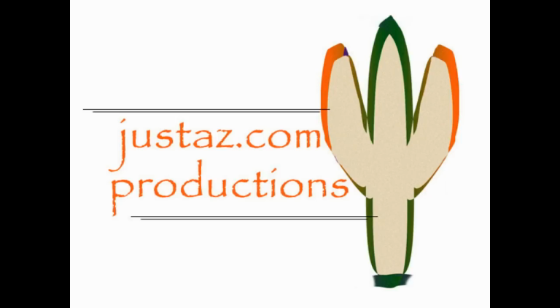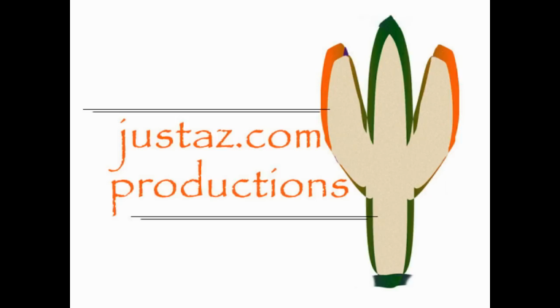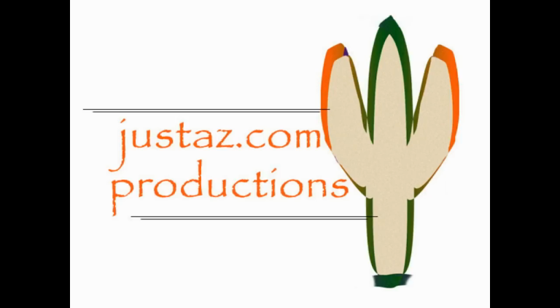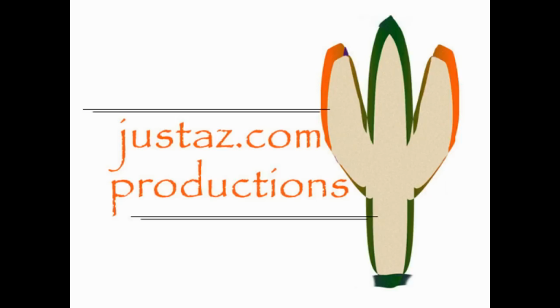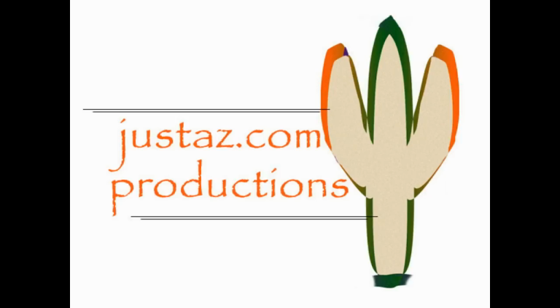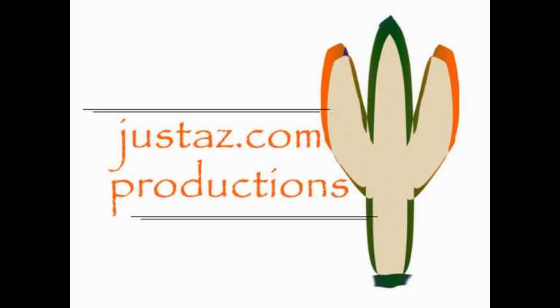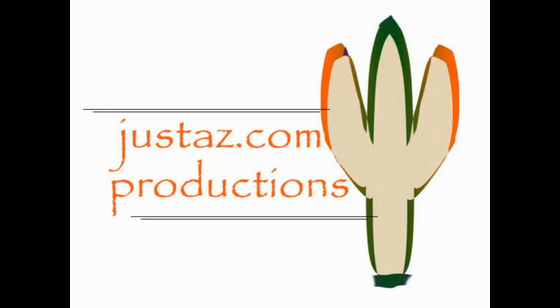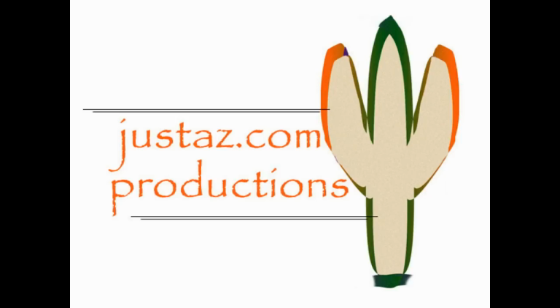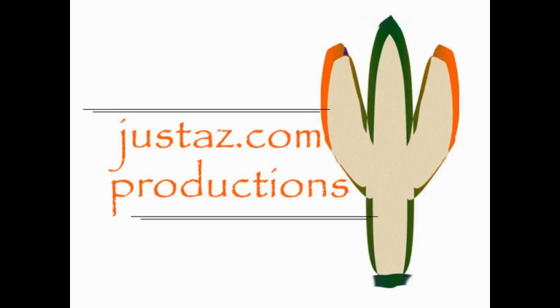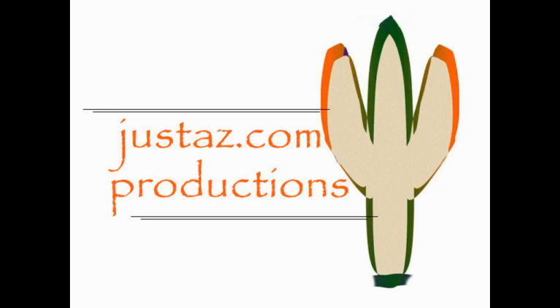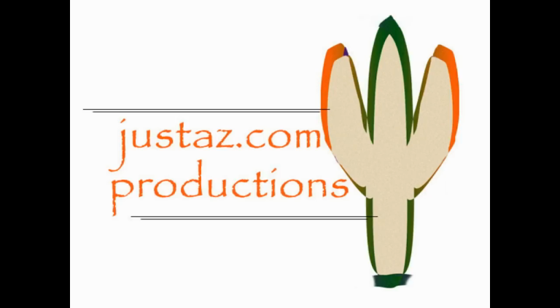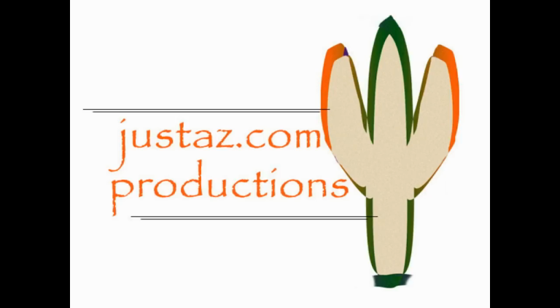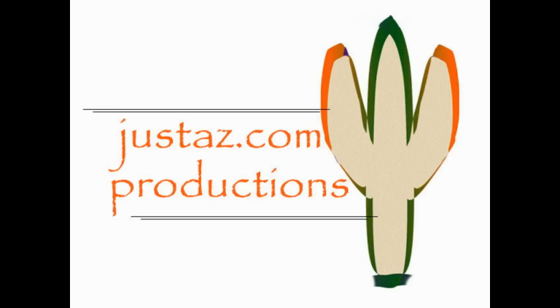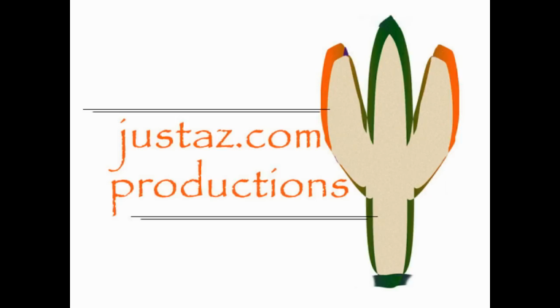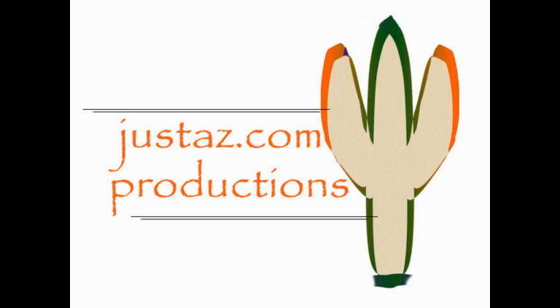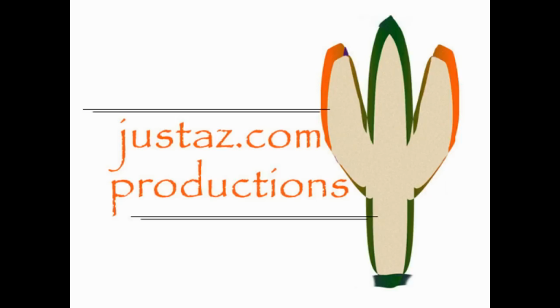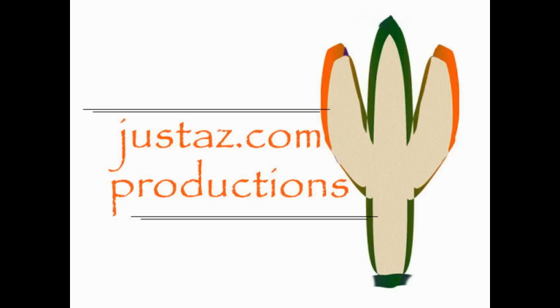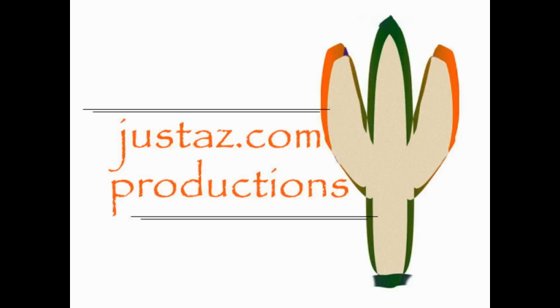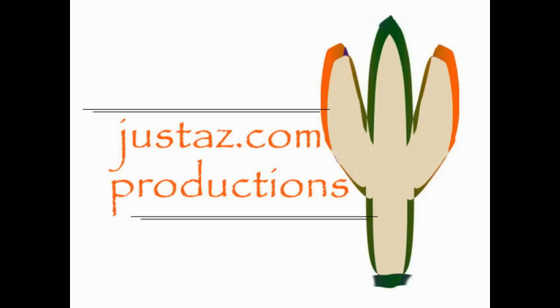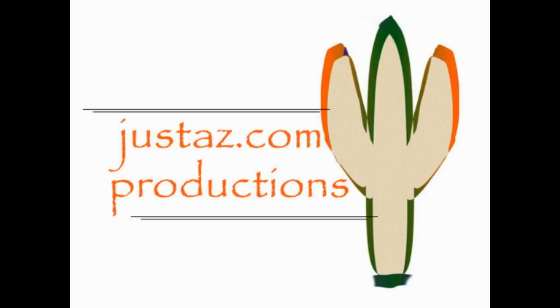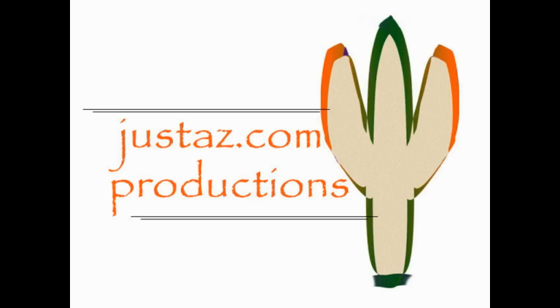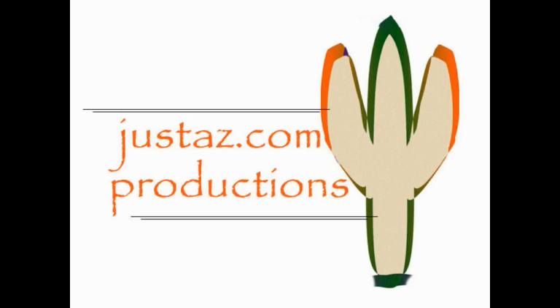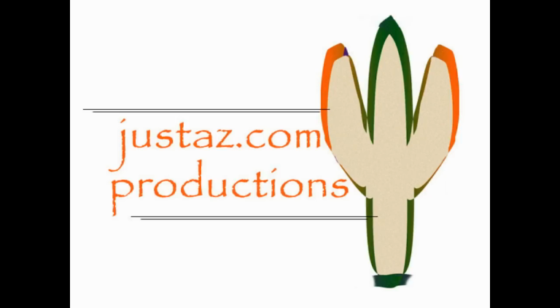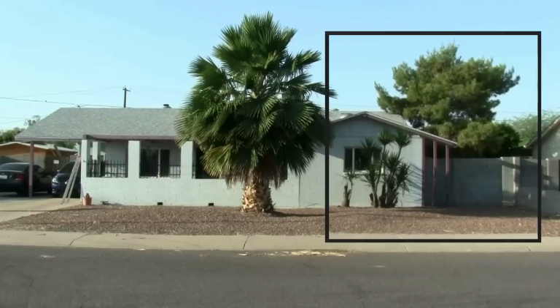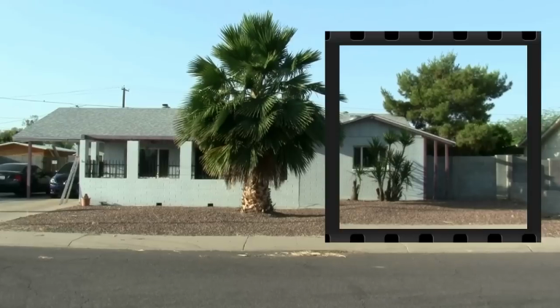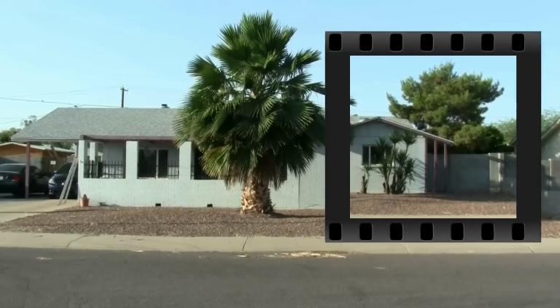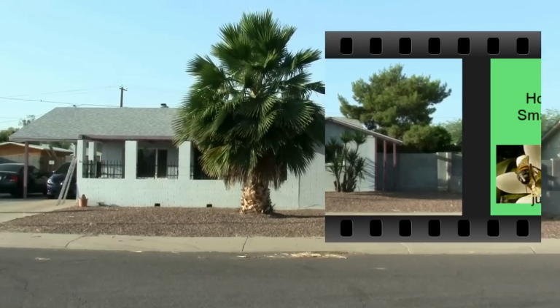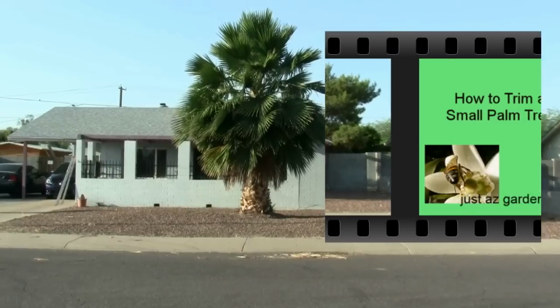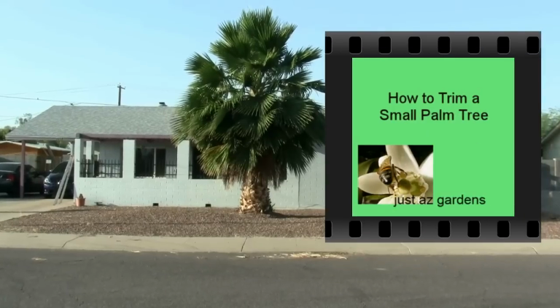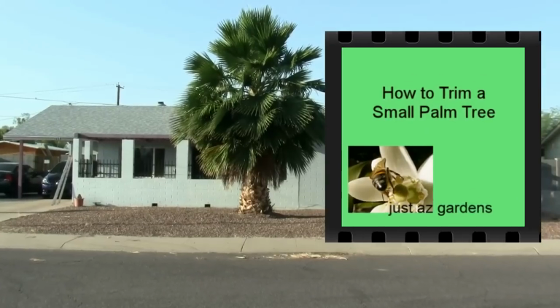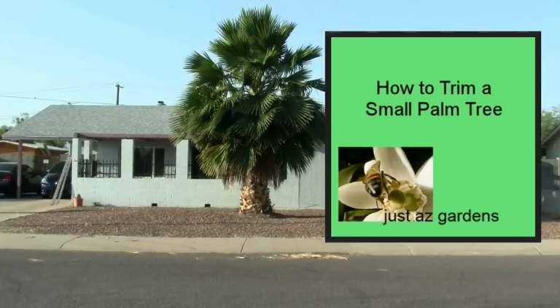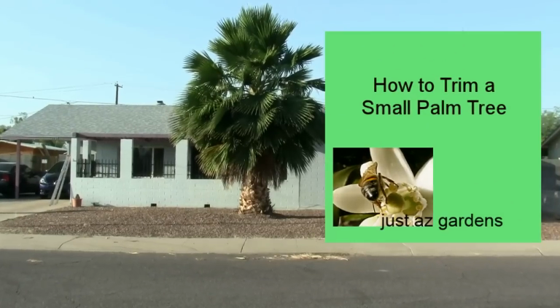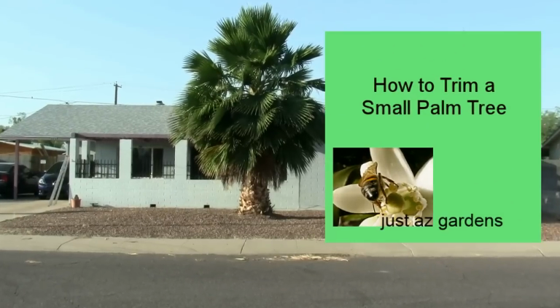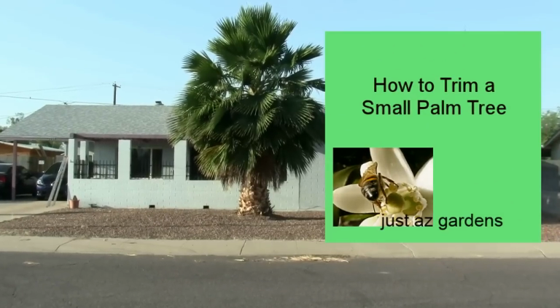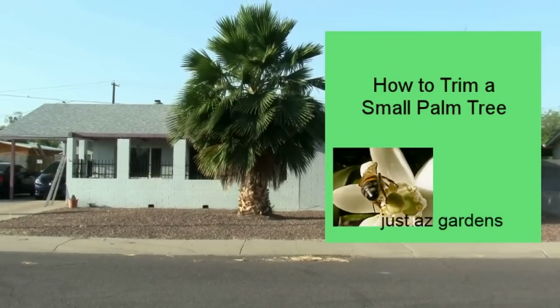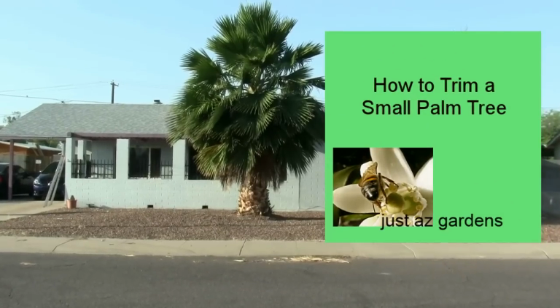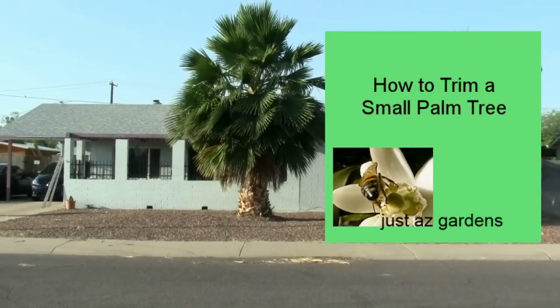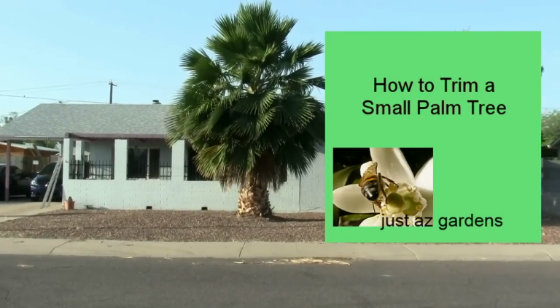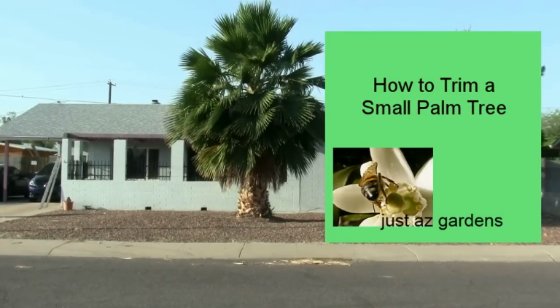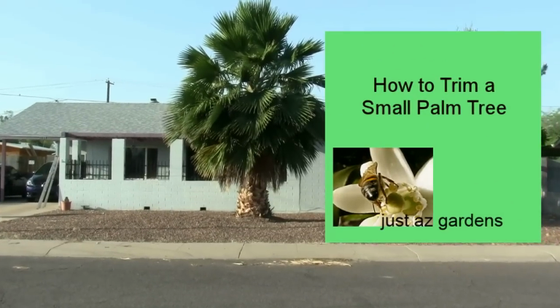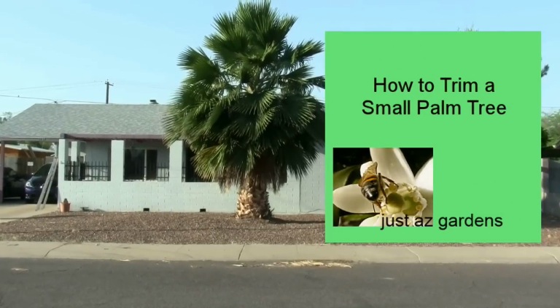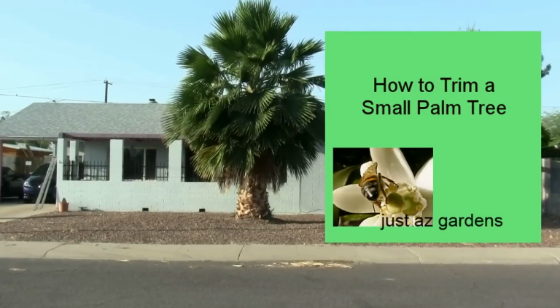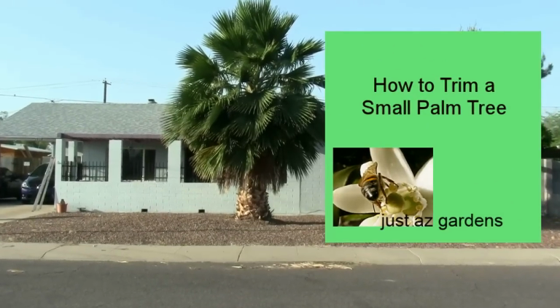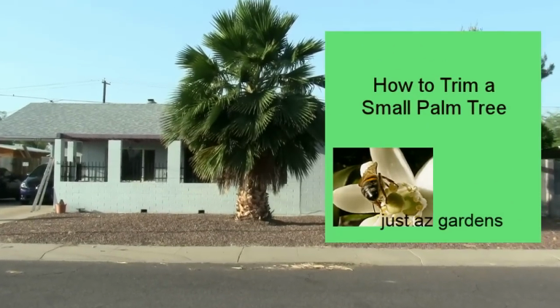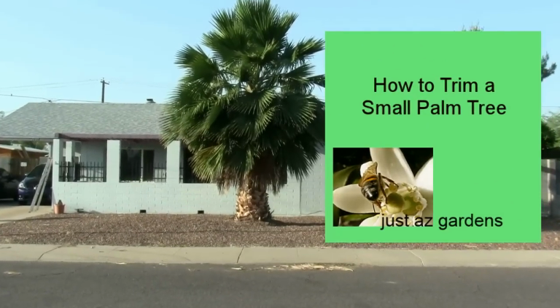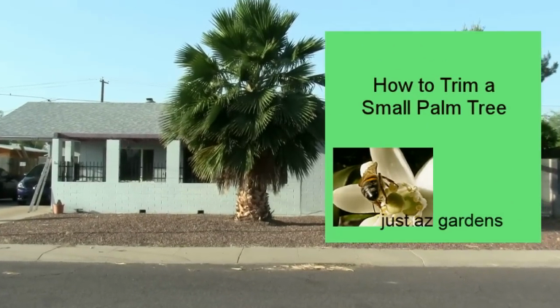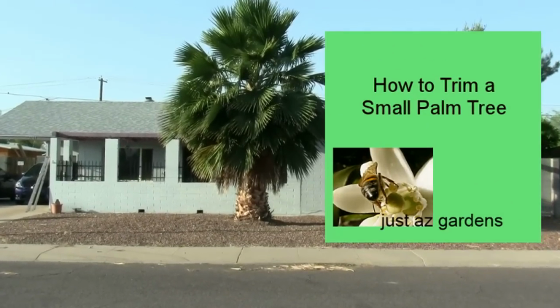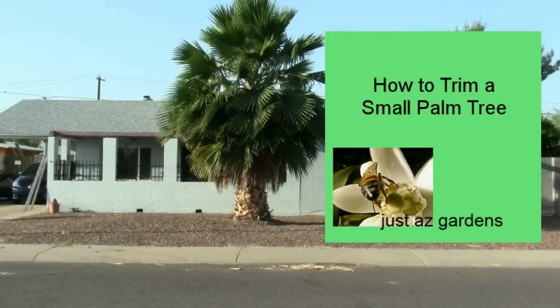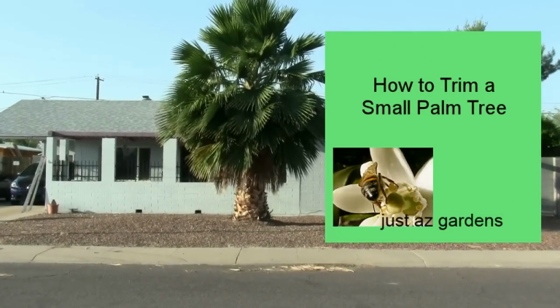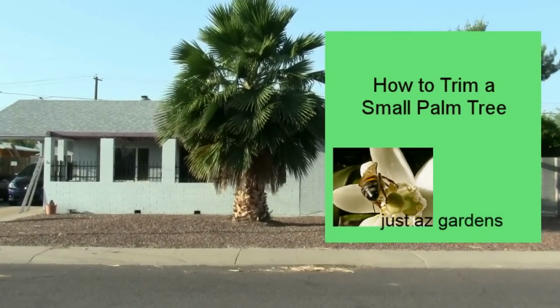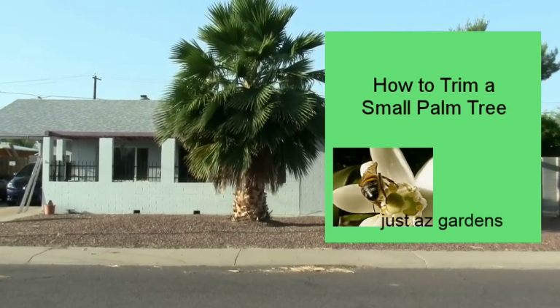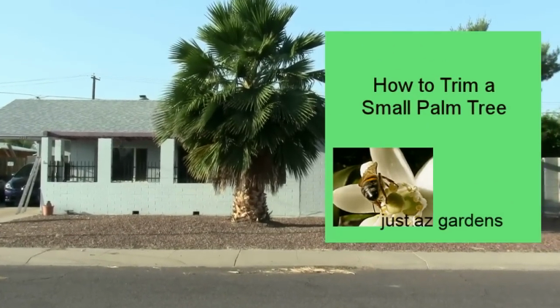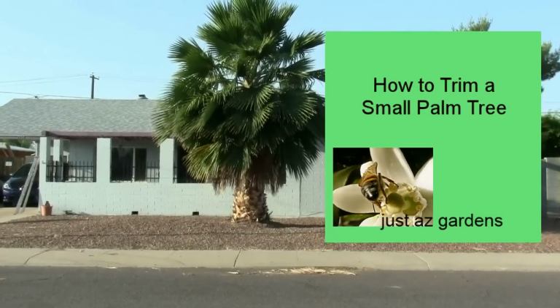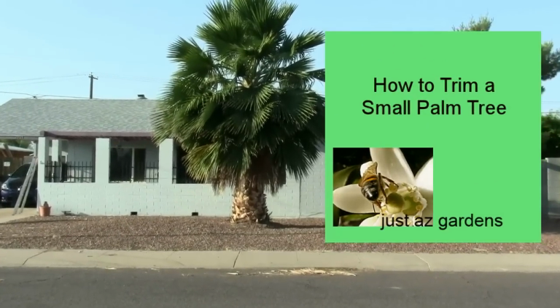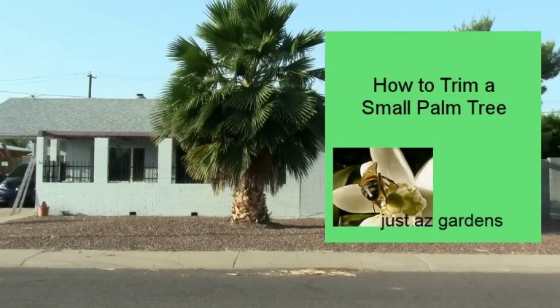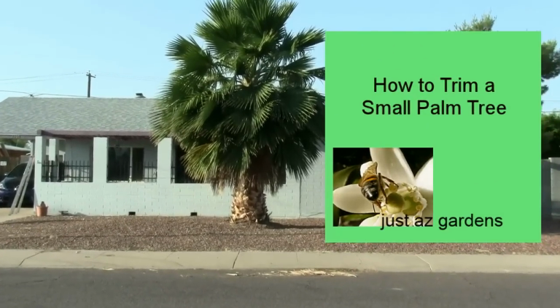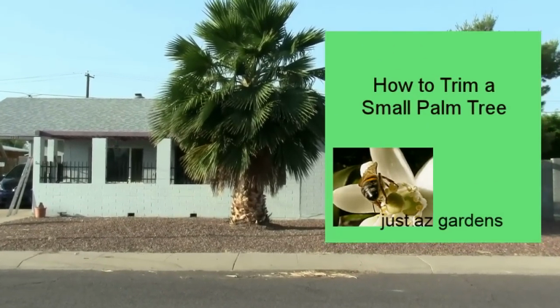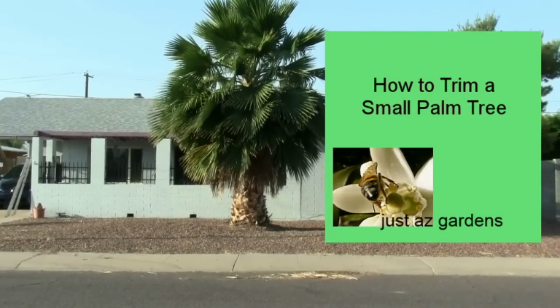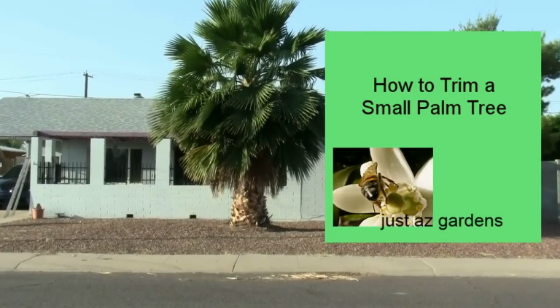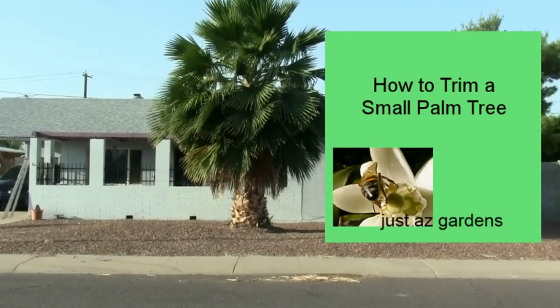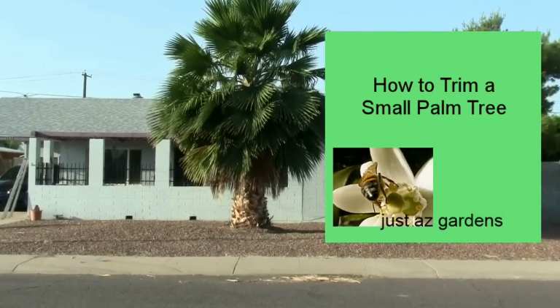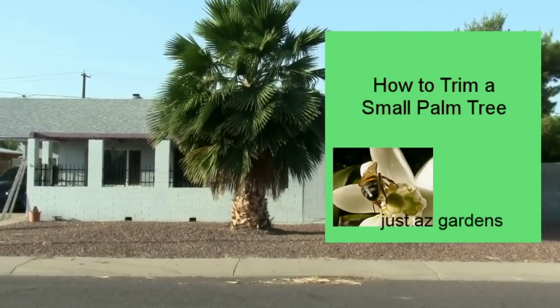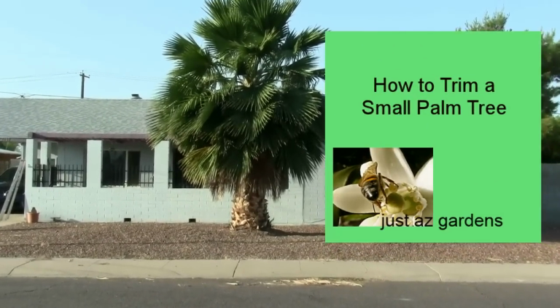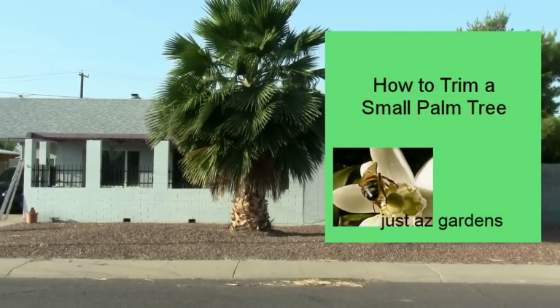JustAZ.com Productions with JustAZ Gardens. How to Trim a Small Palm Tree.